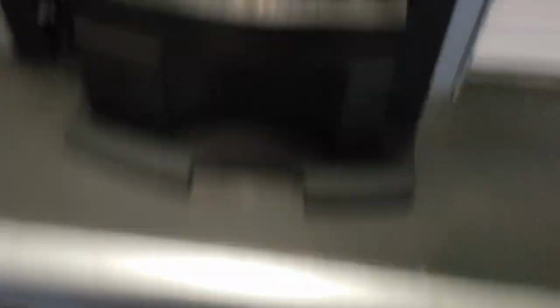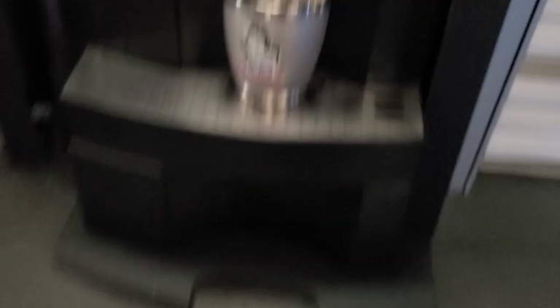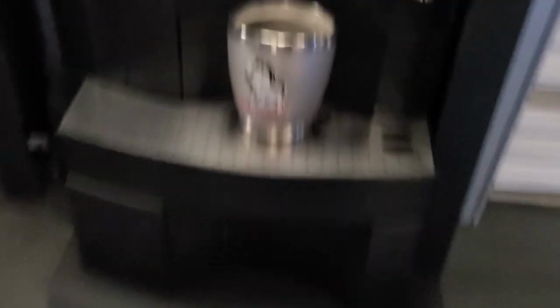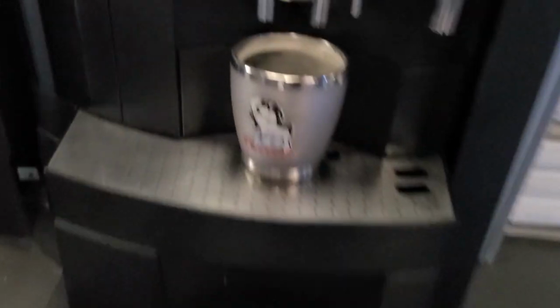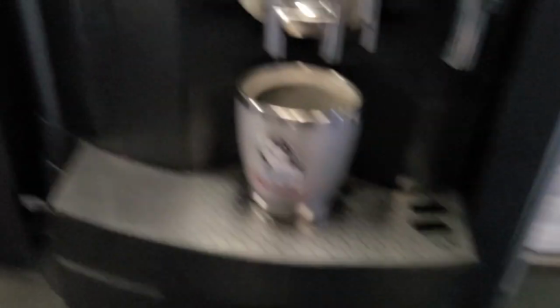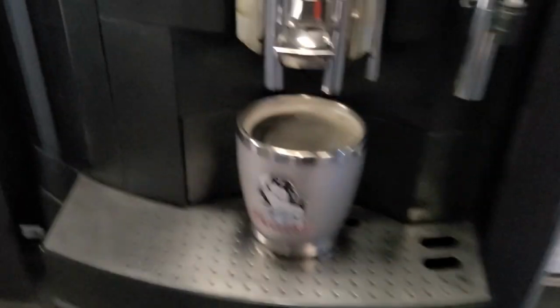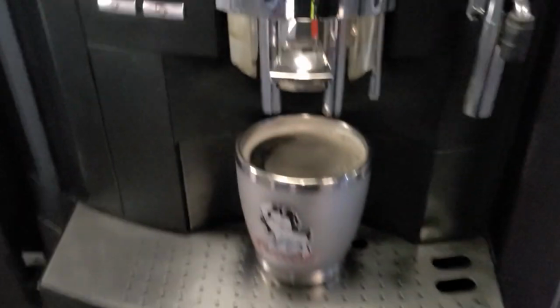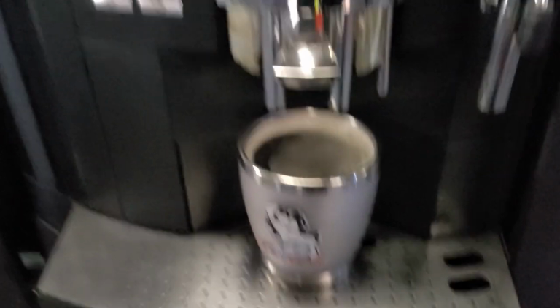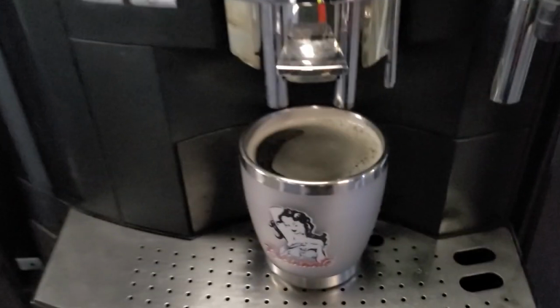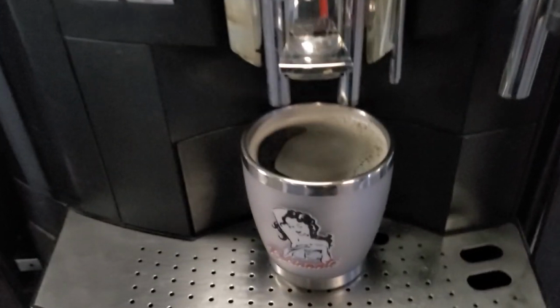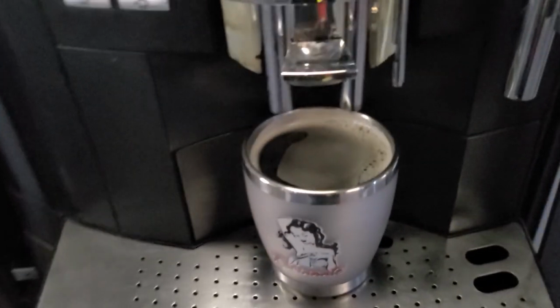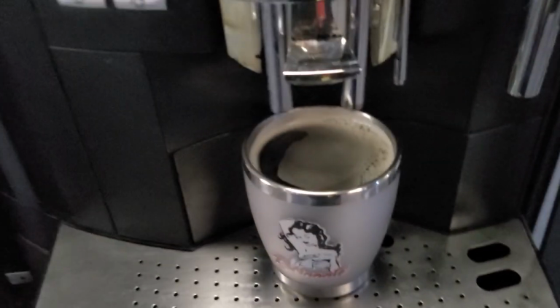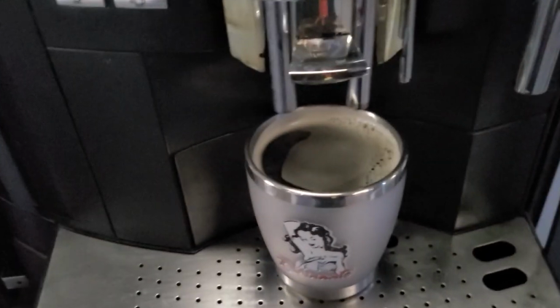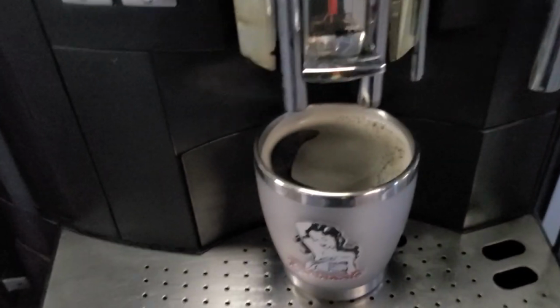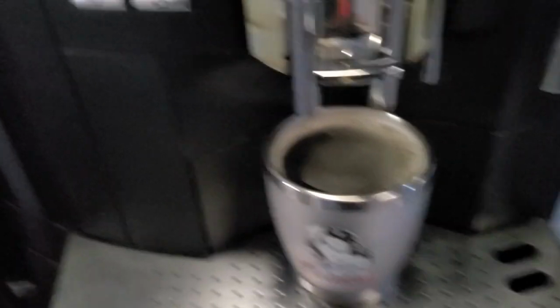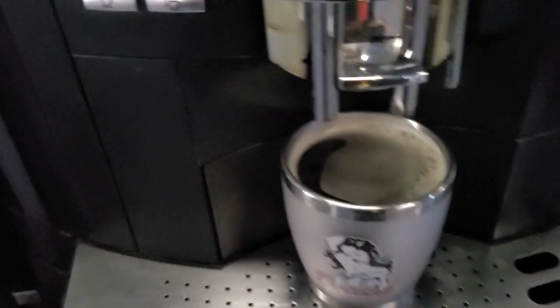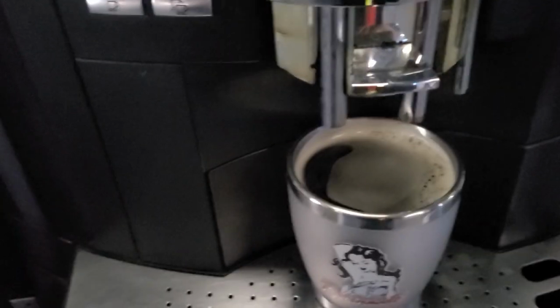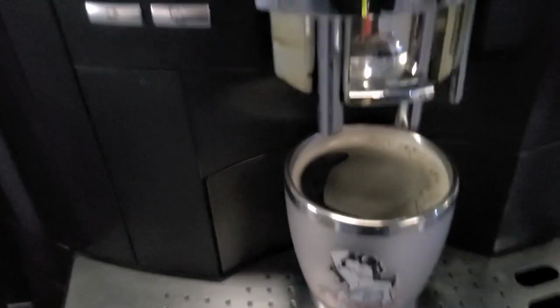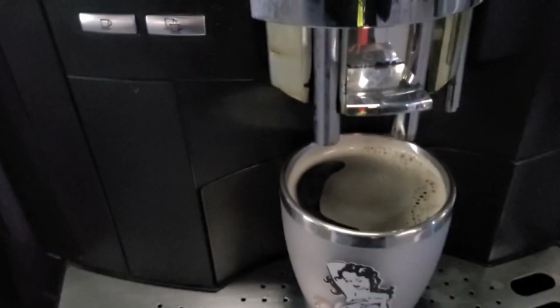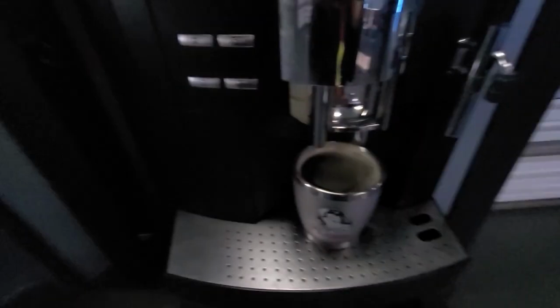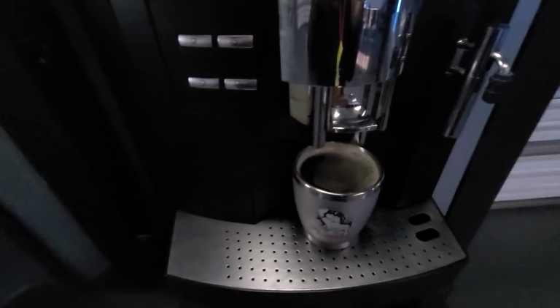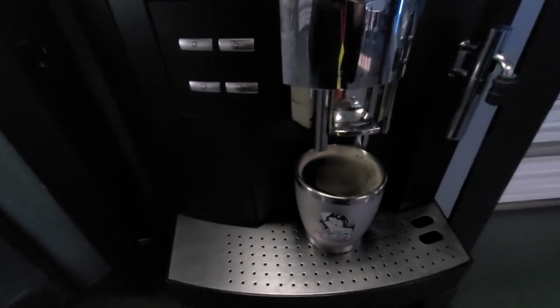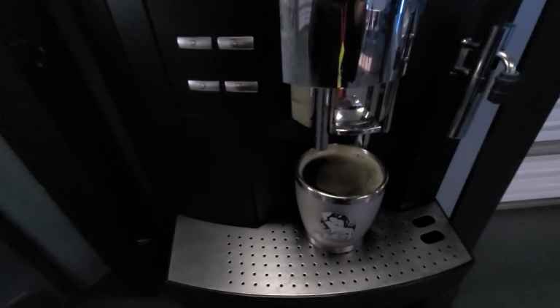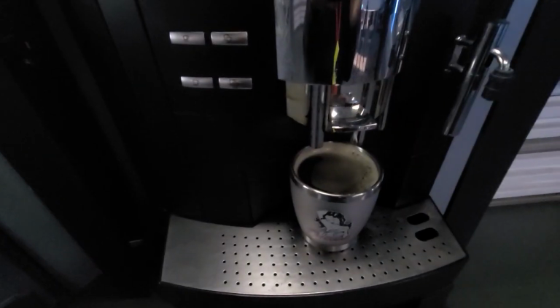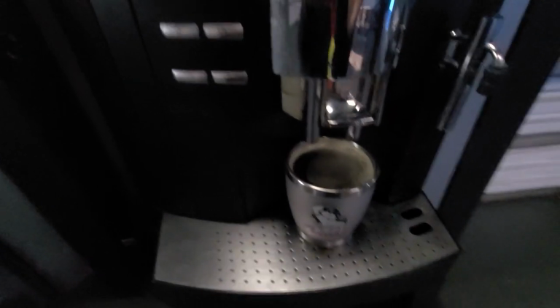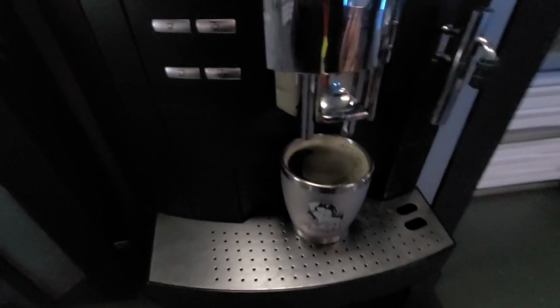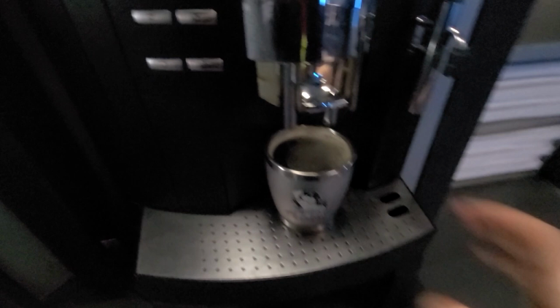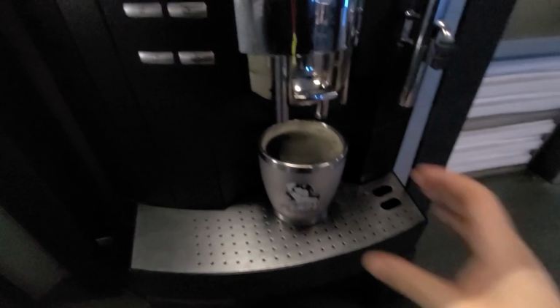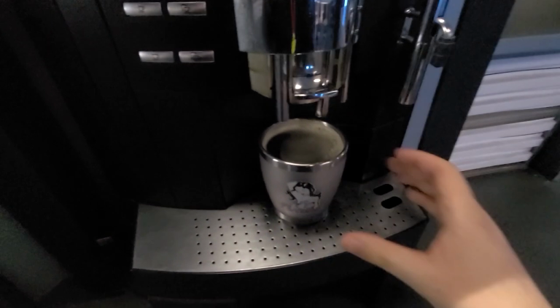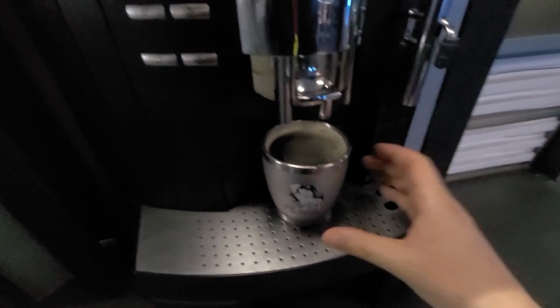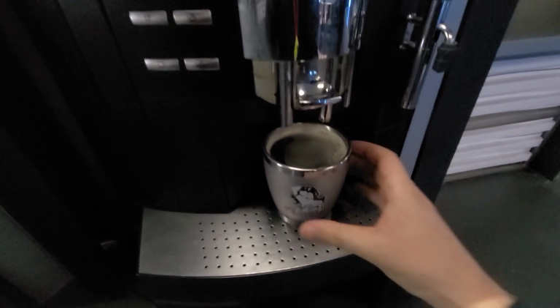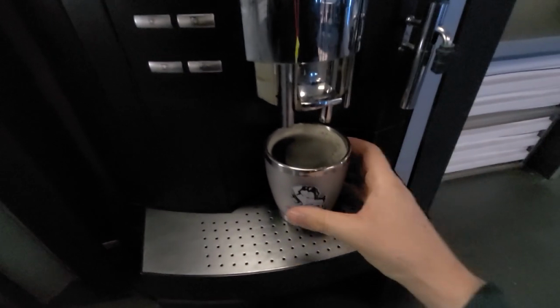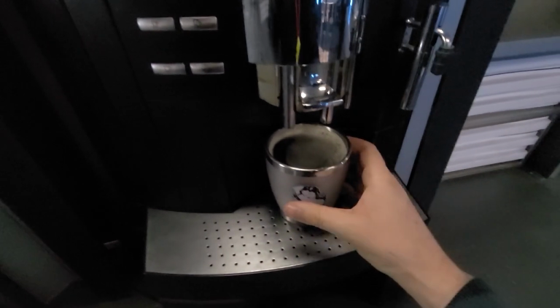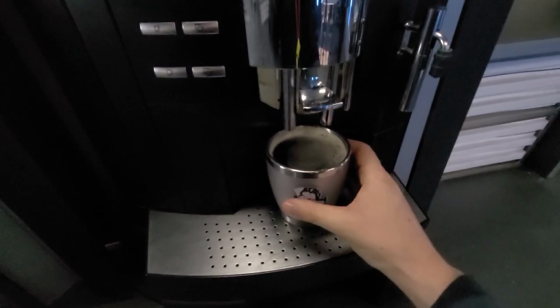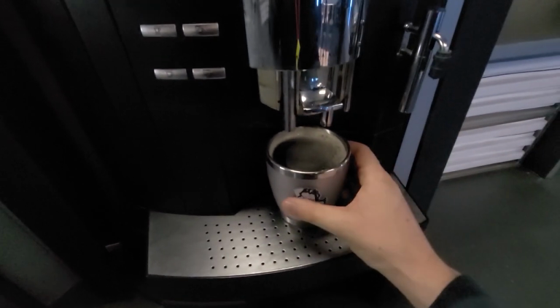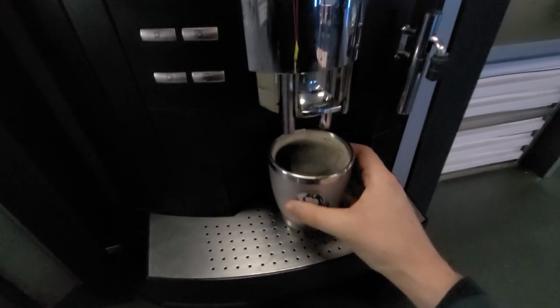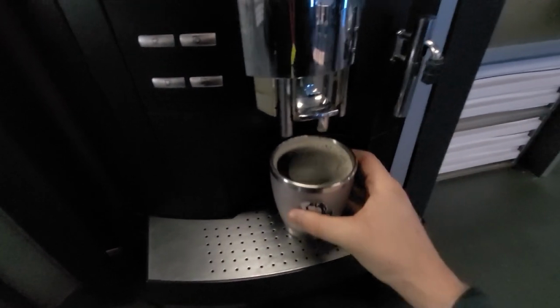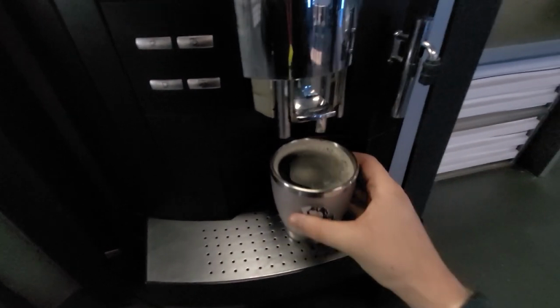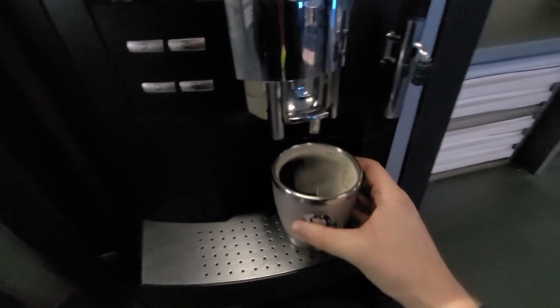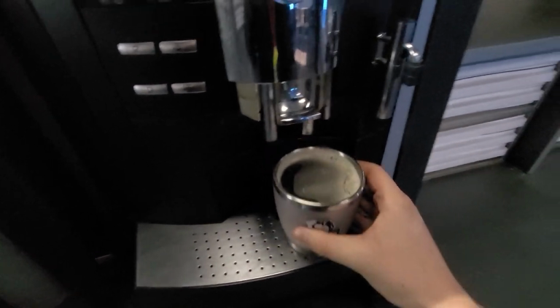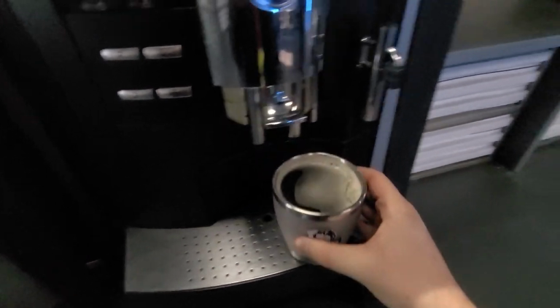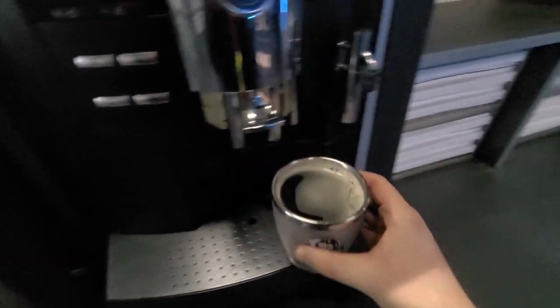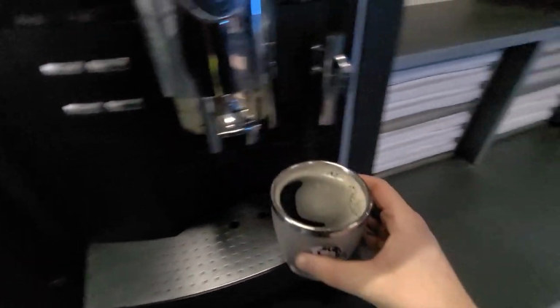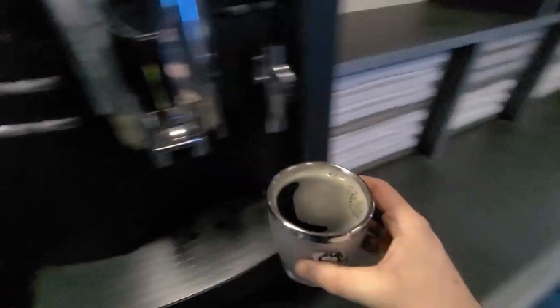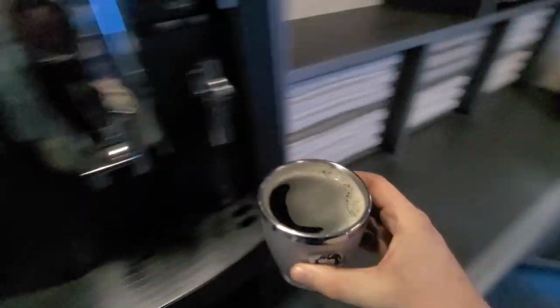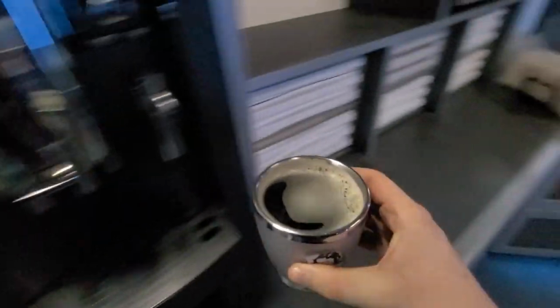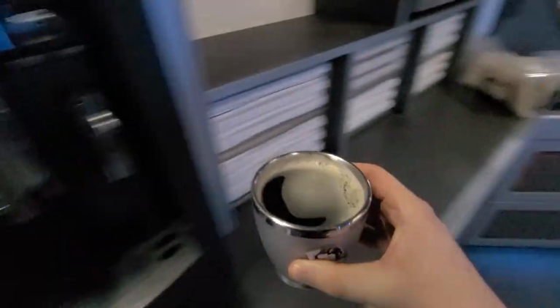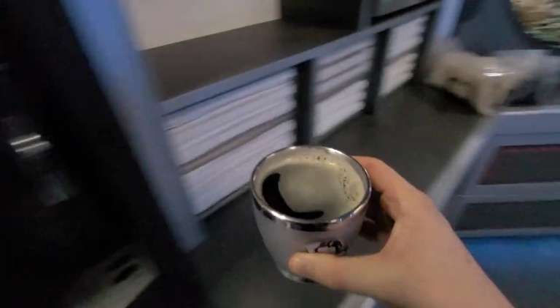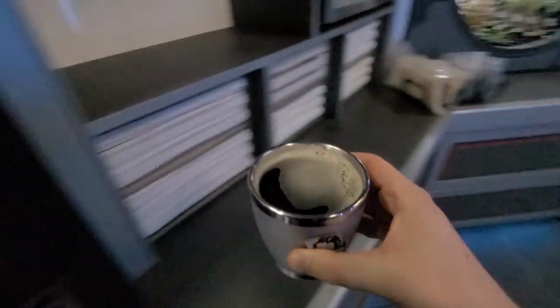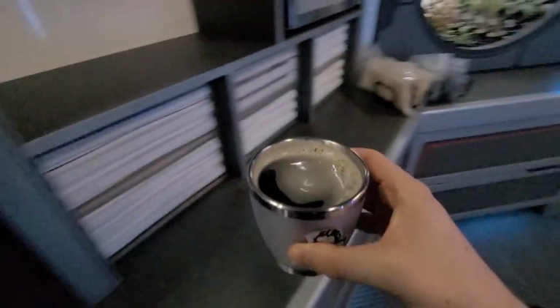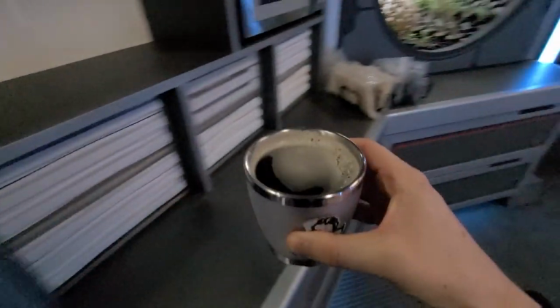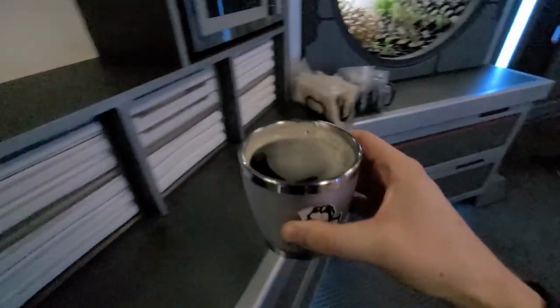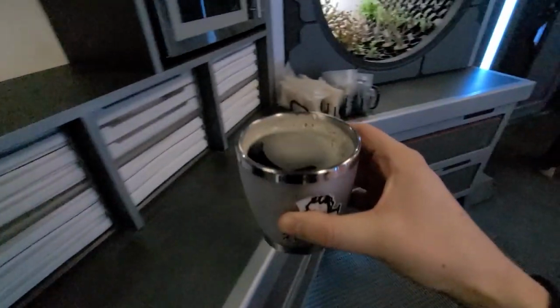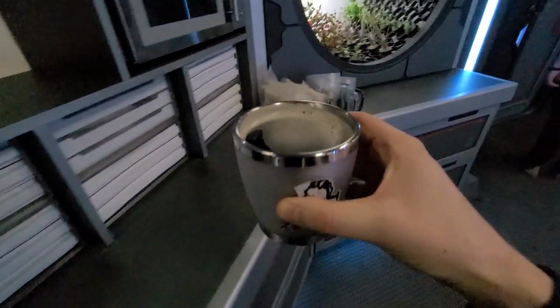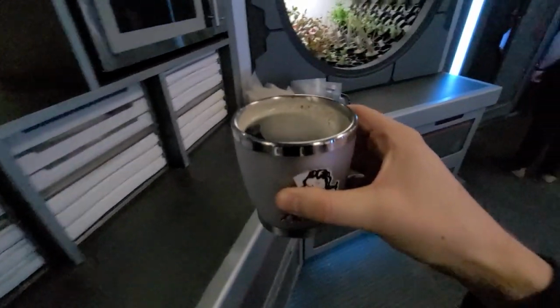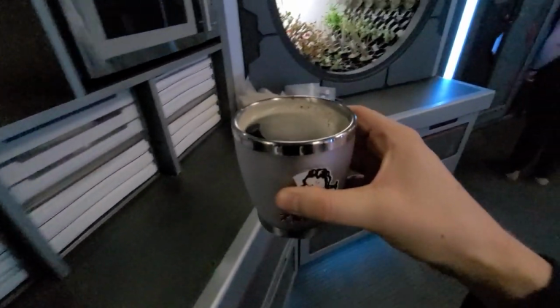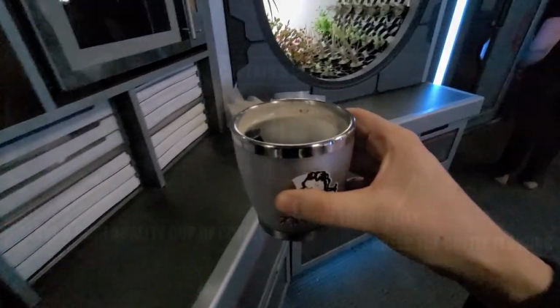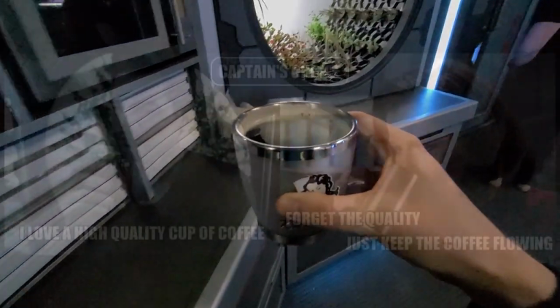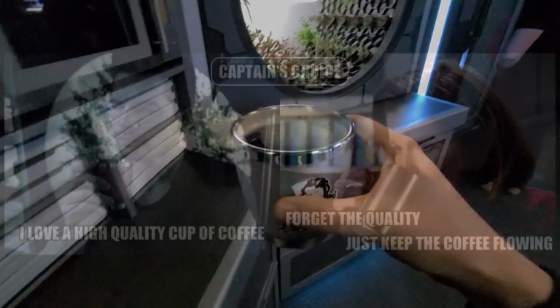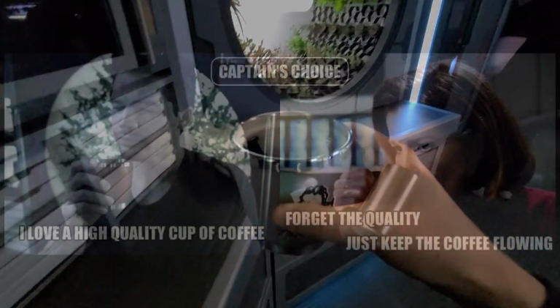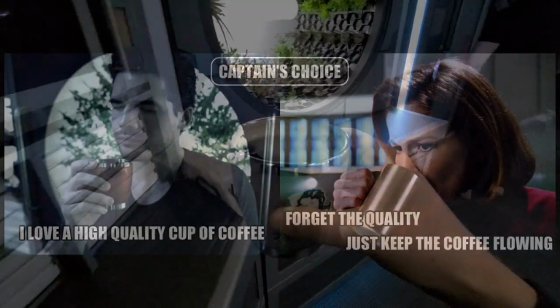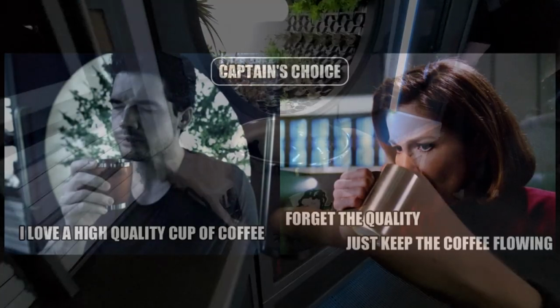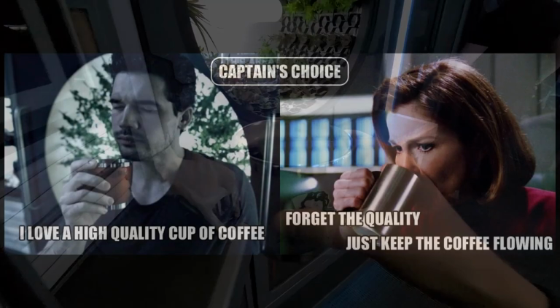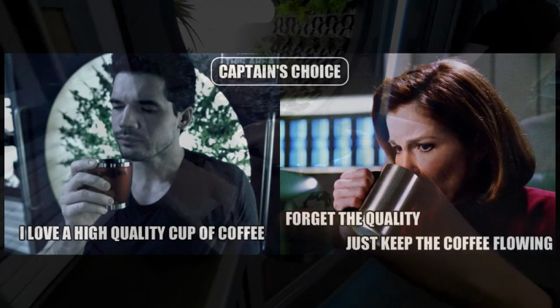Alright, the coffee should be done and I can't wait to have it. A great way to start the morning — cheers guys. That's how you make a coffee on the Rocinante.